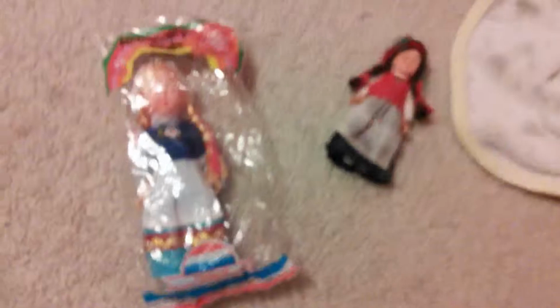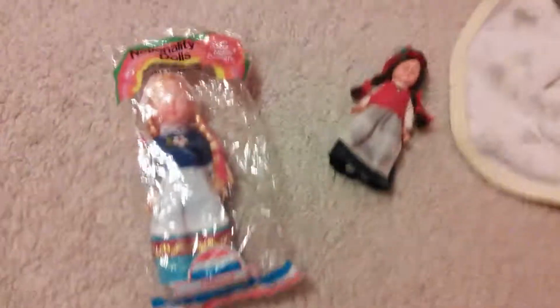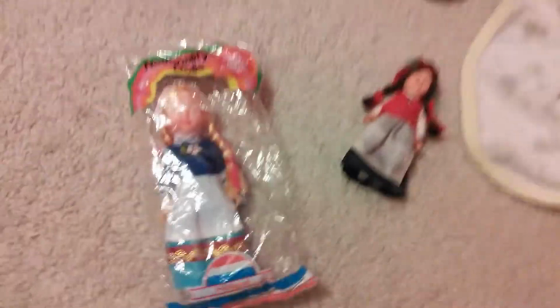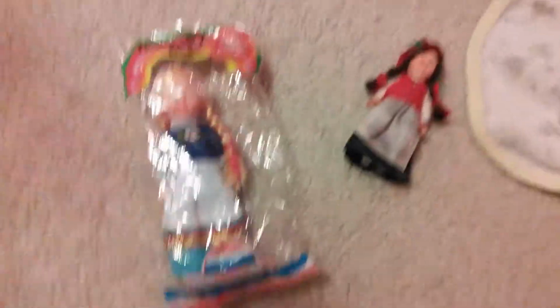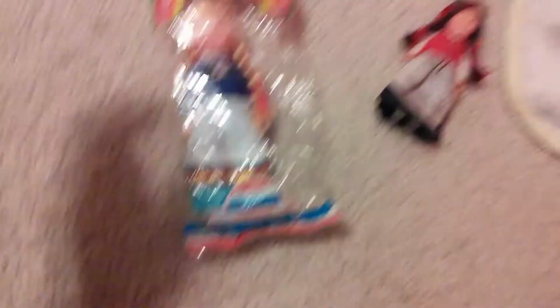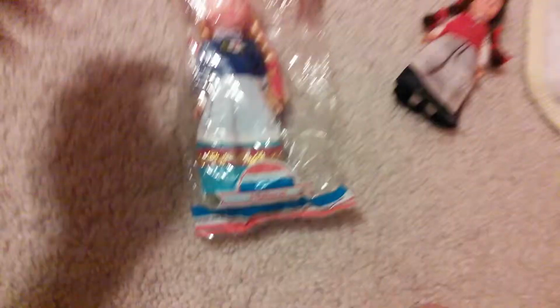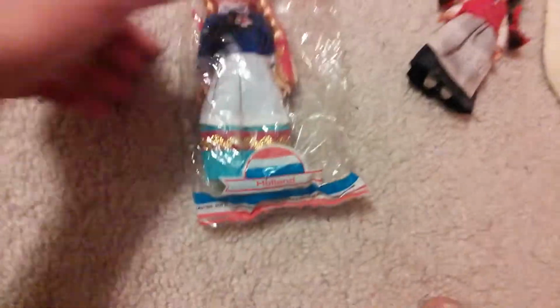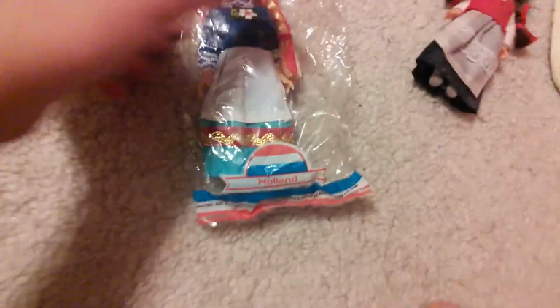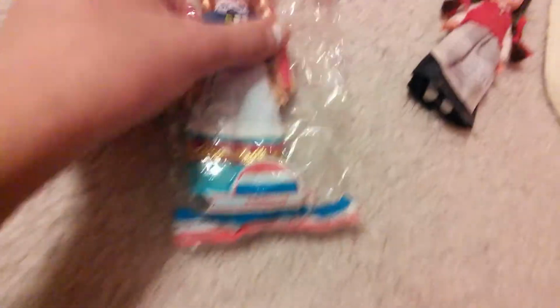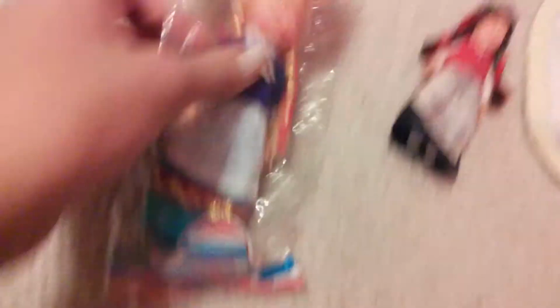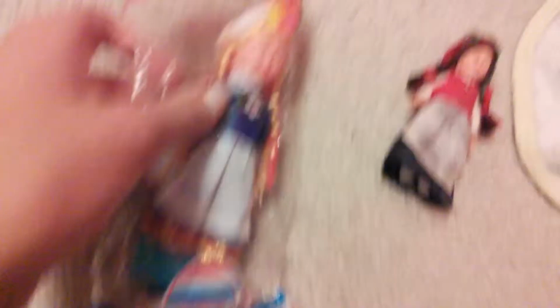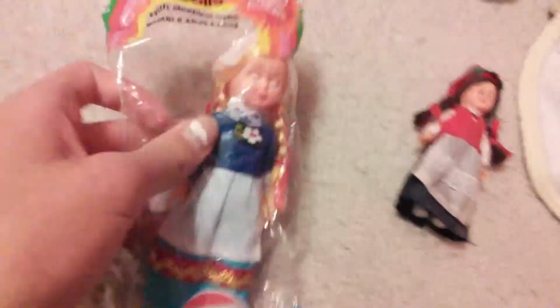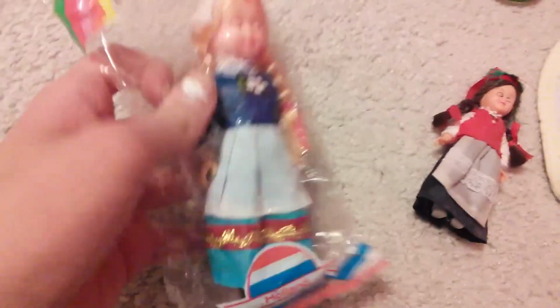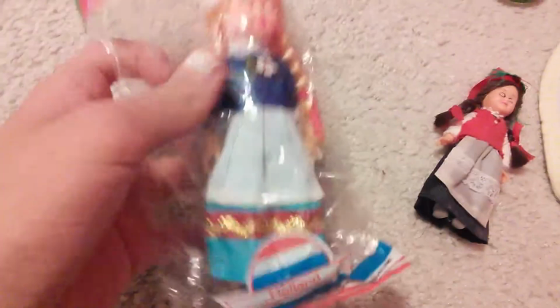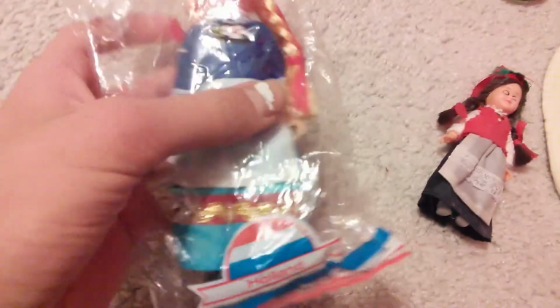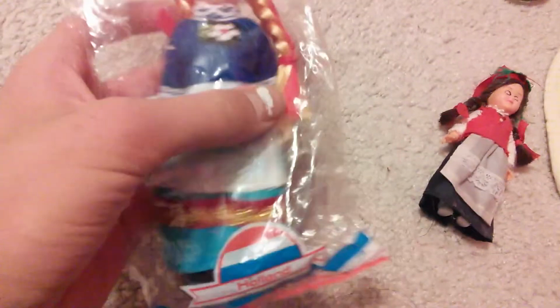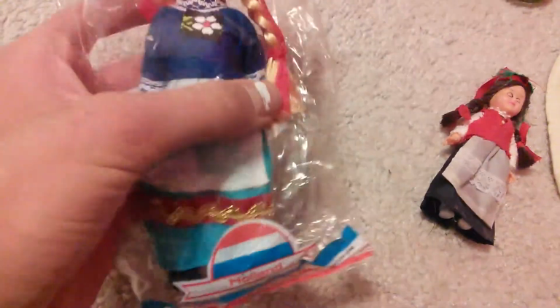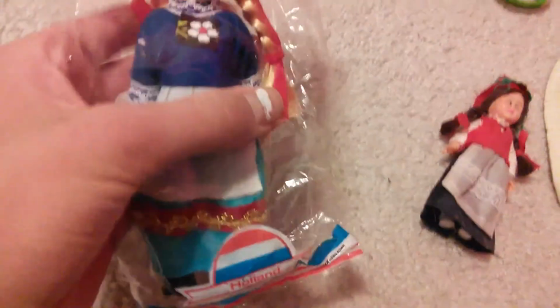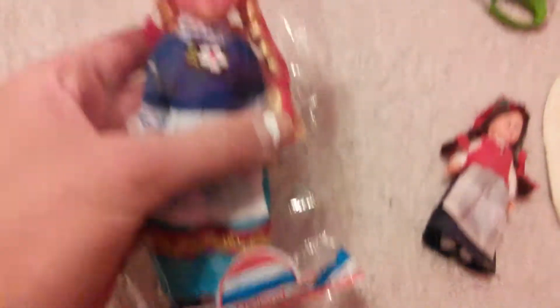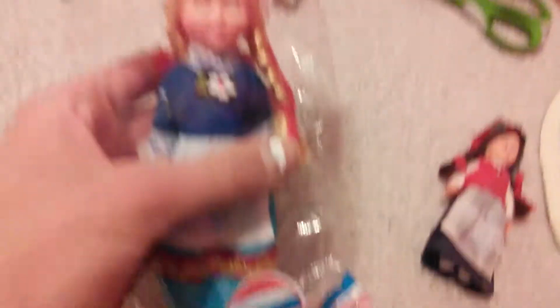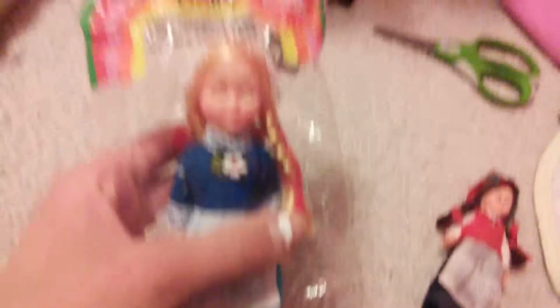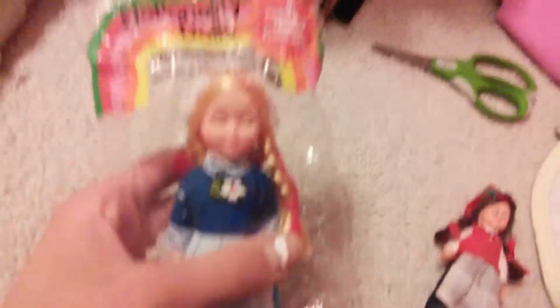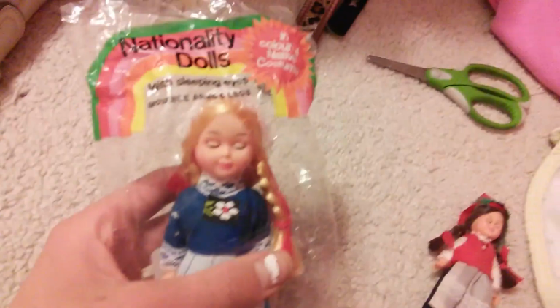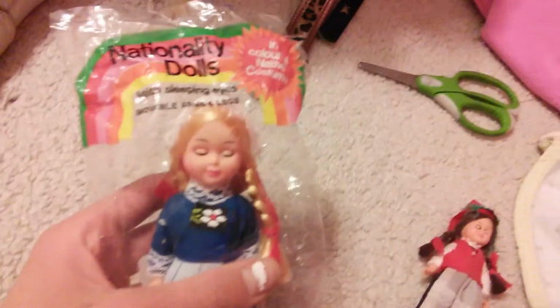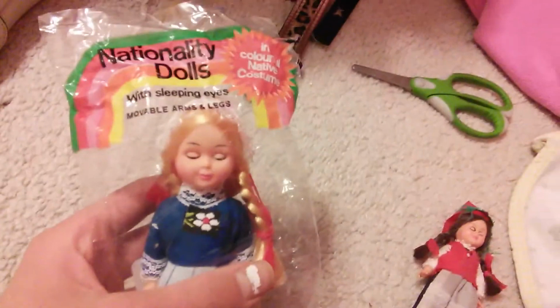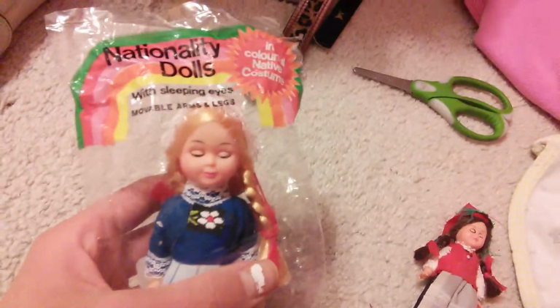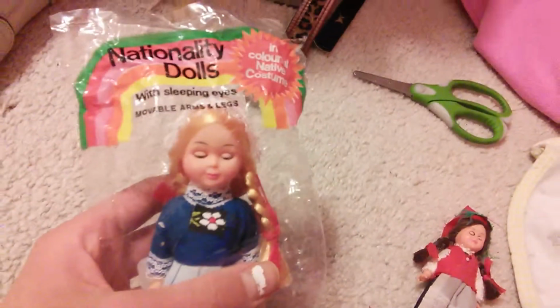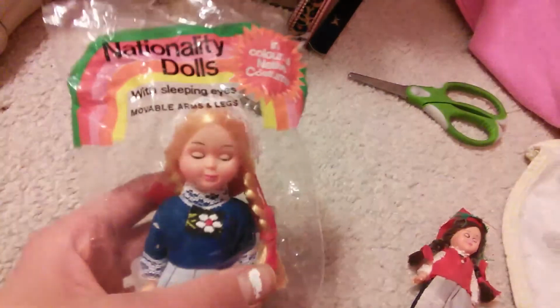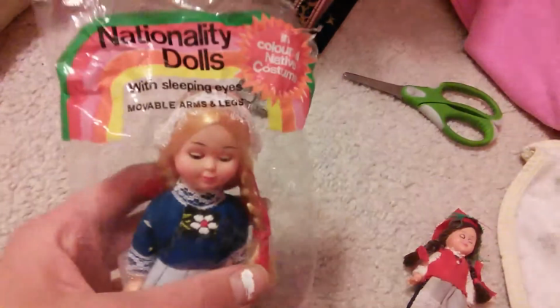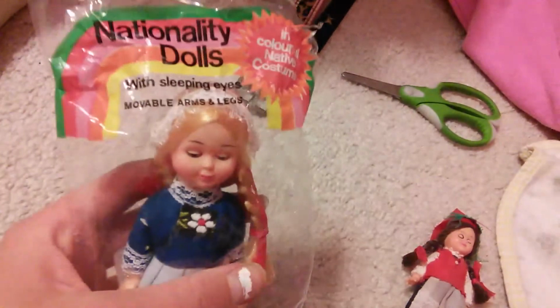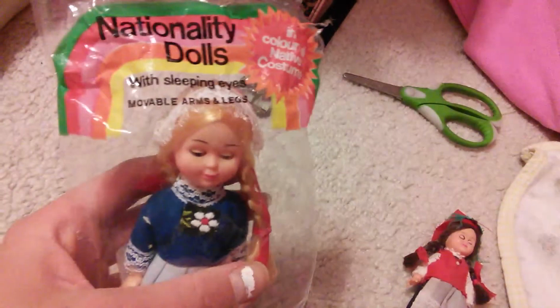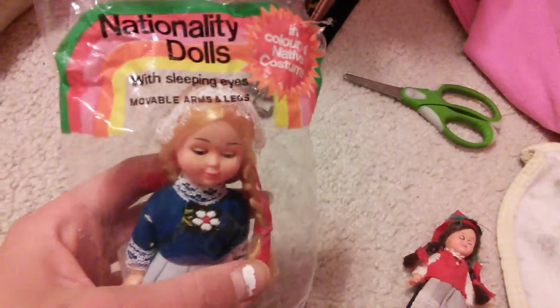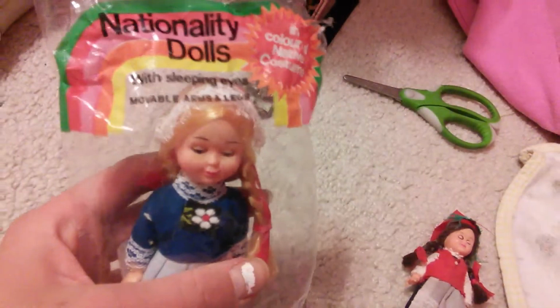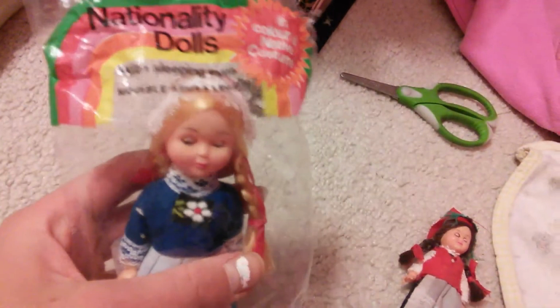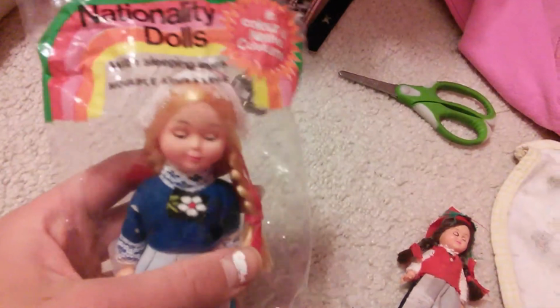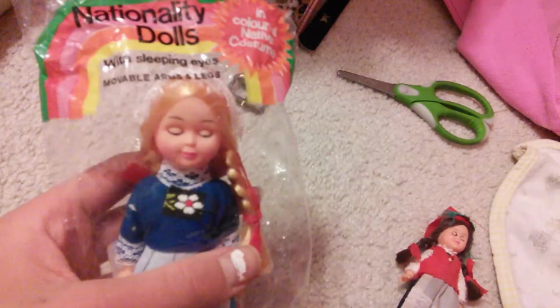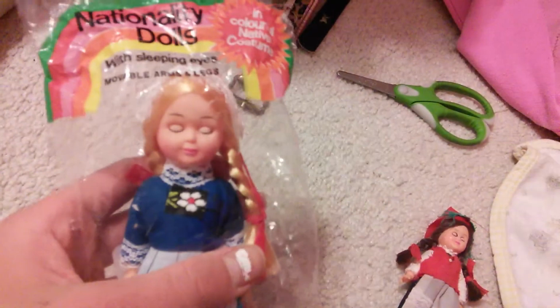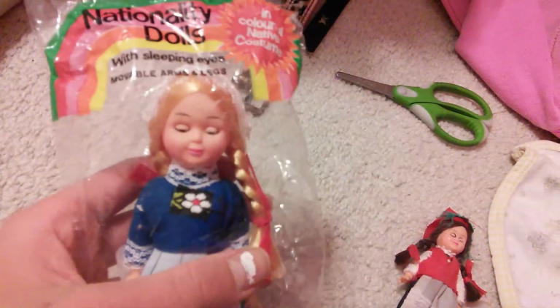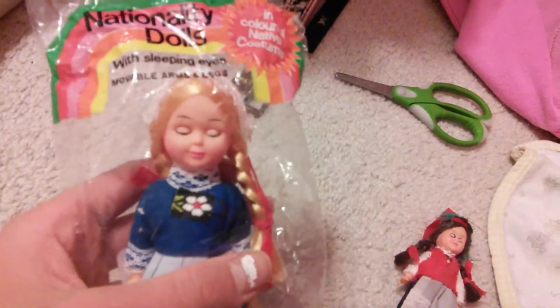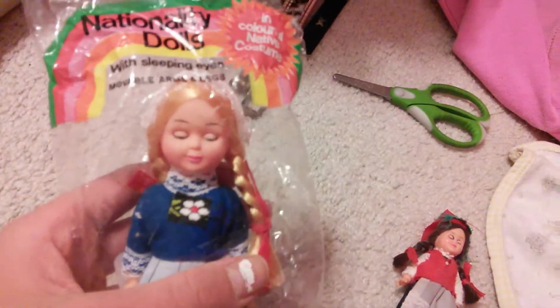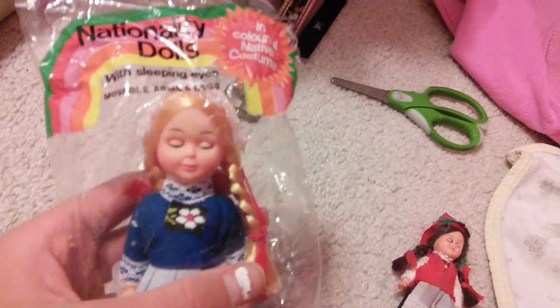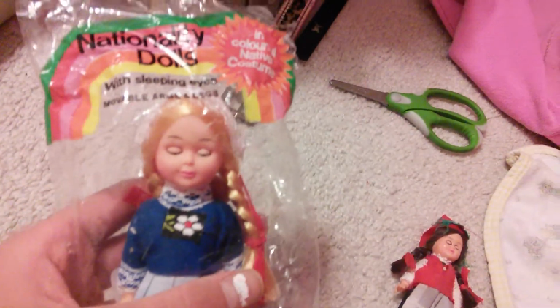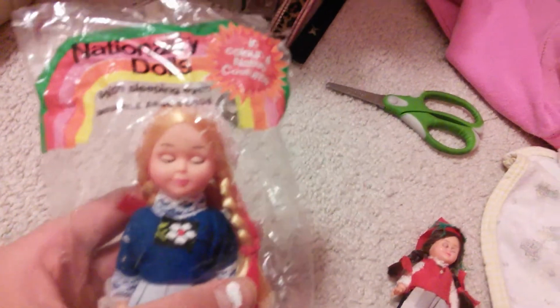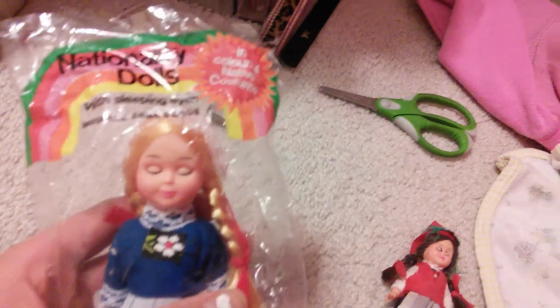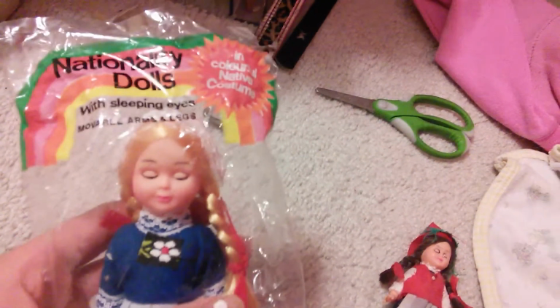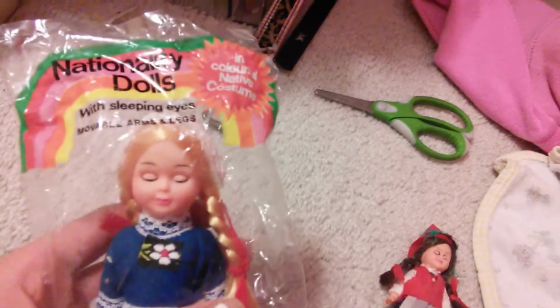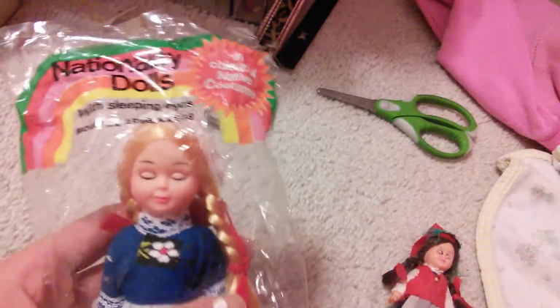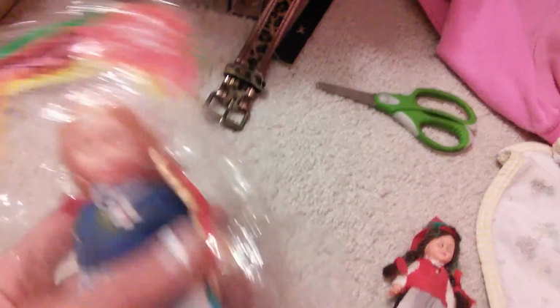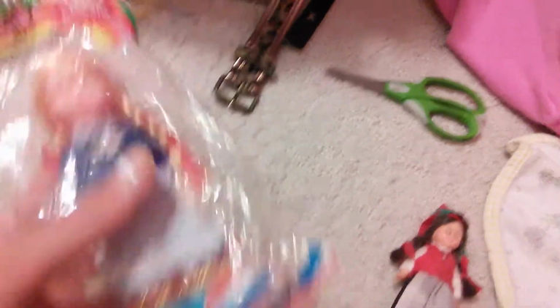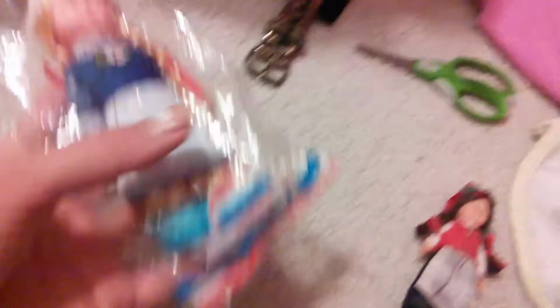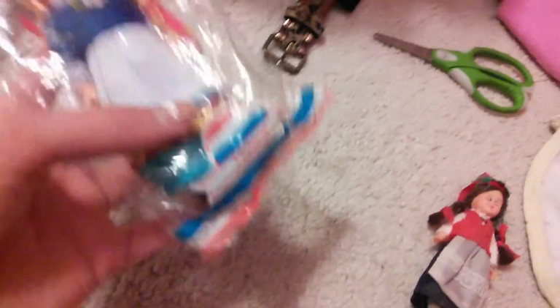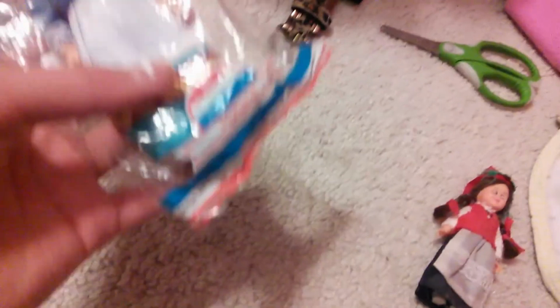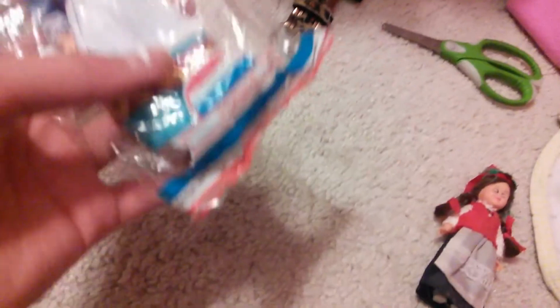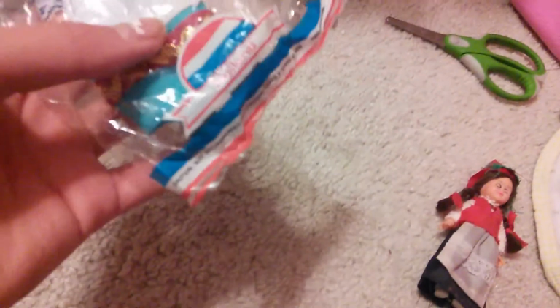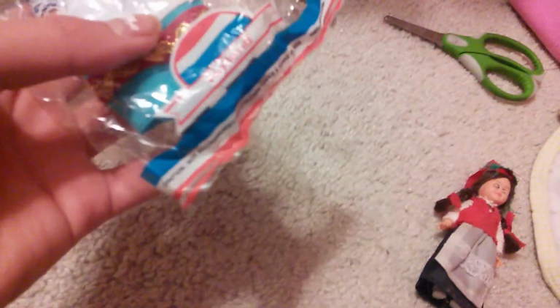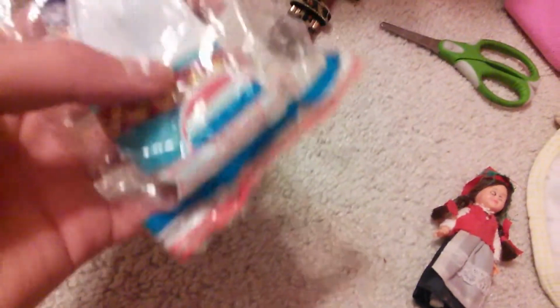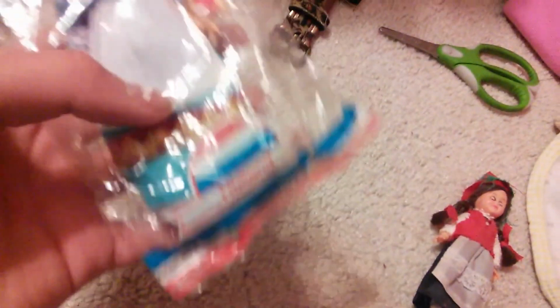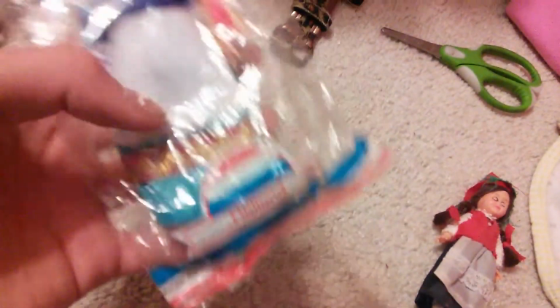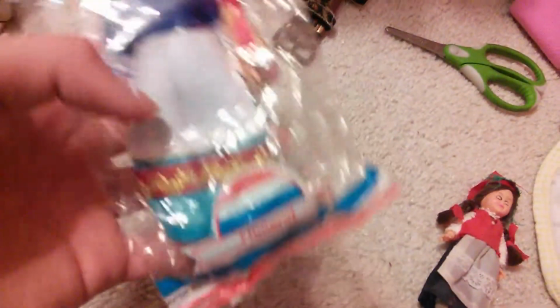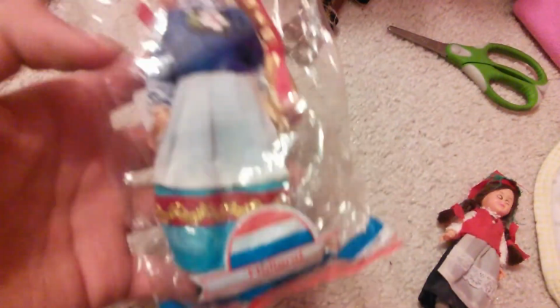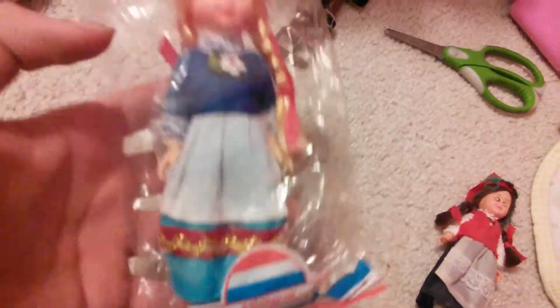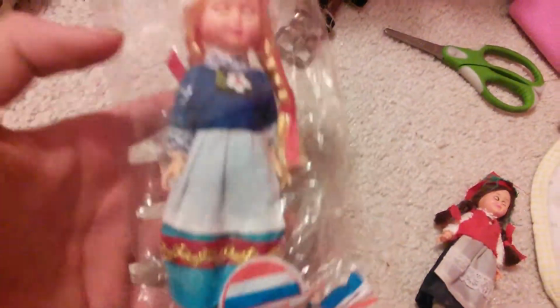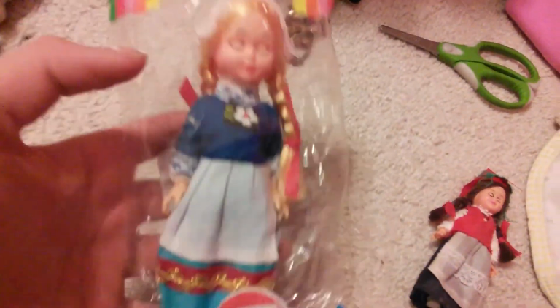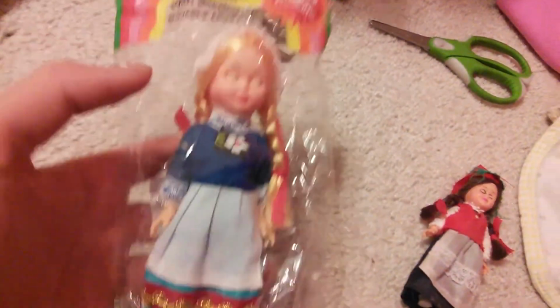Hey guys, today I have a Nationality doll. They have sleeping eyes and movable arms and legs. This one is from Holland.